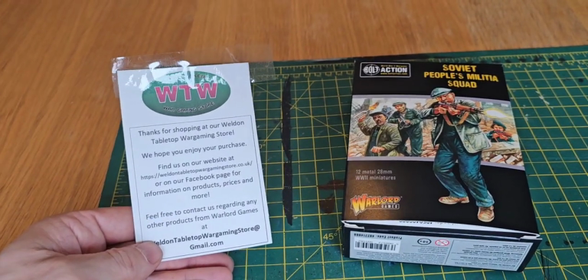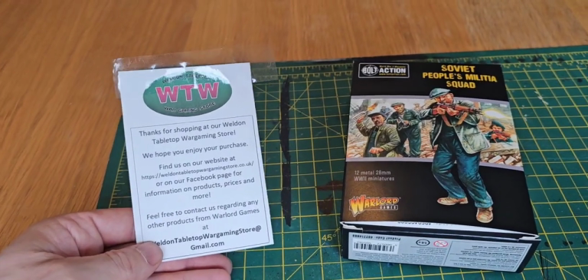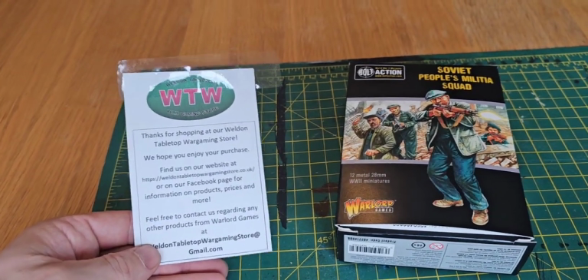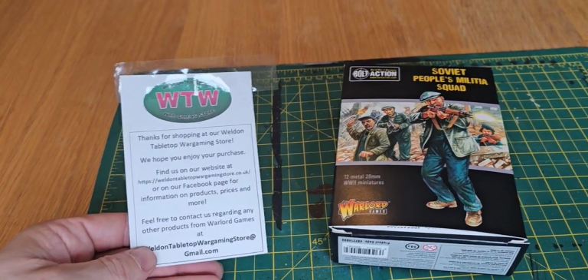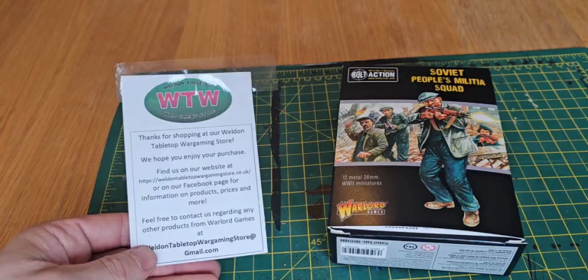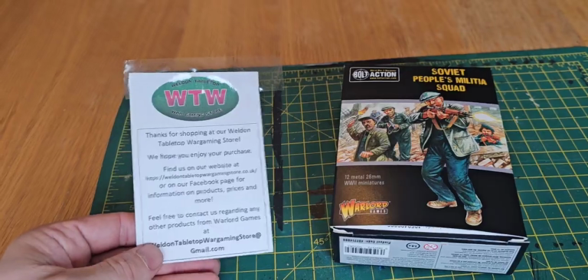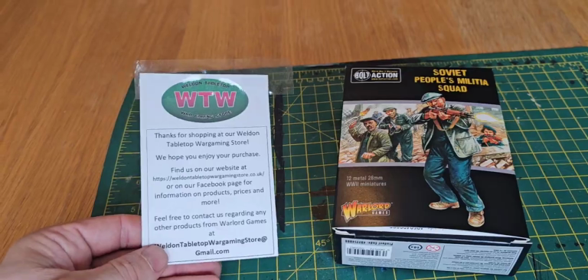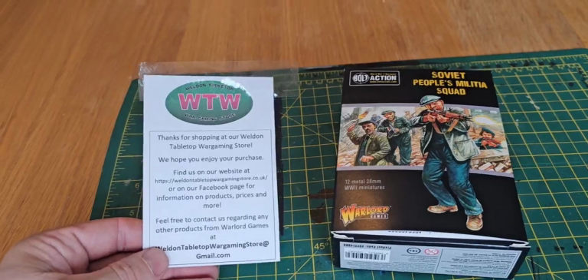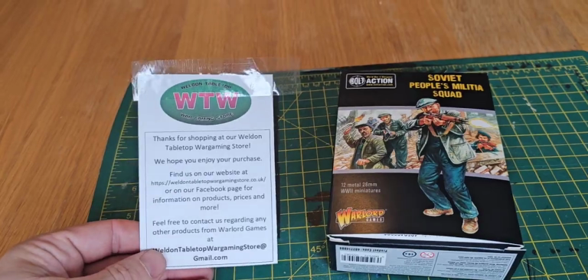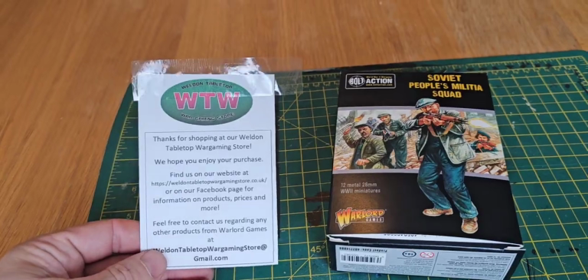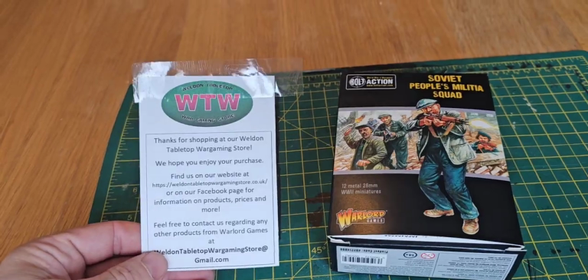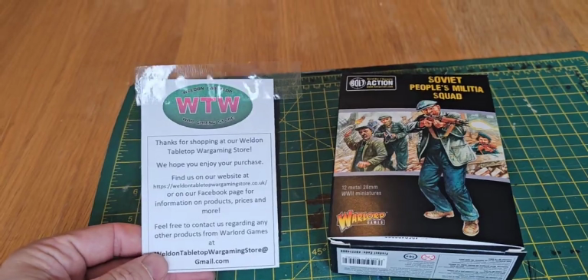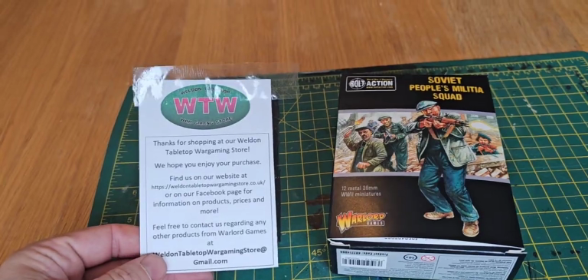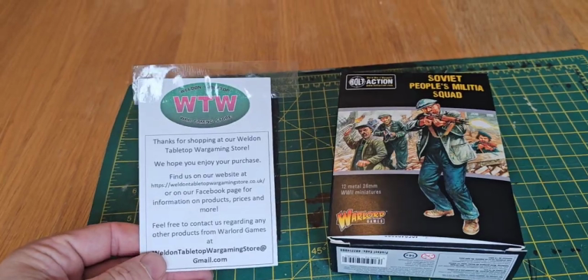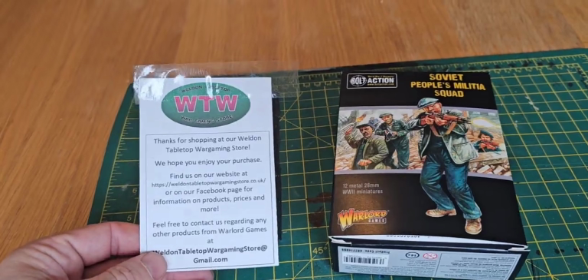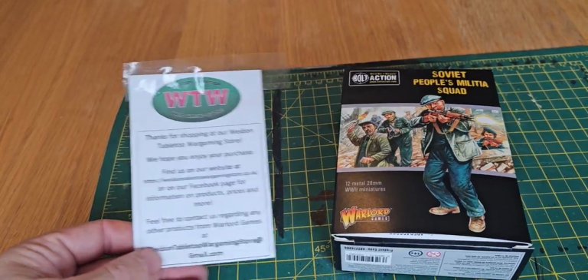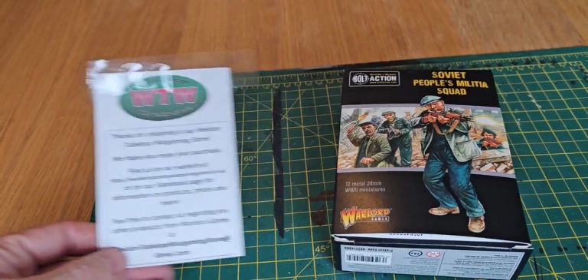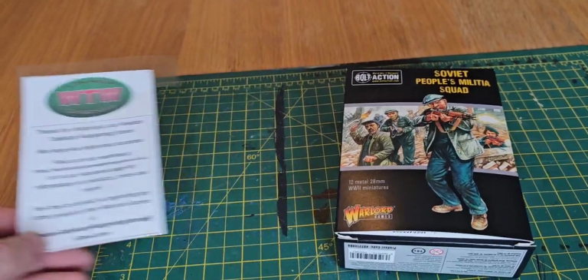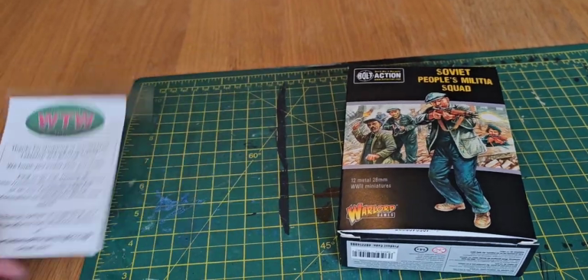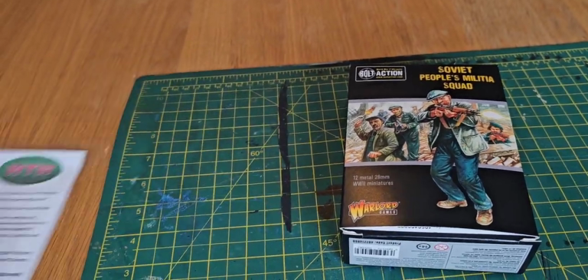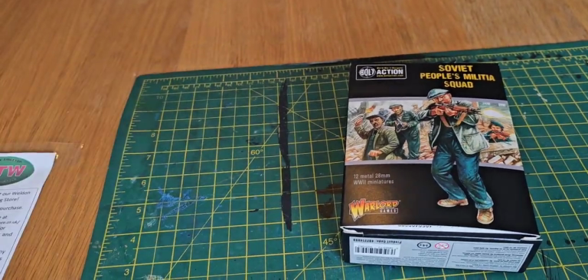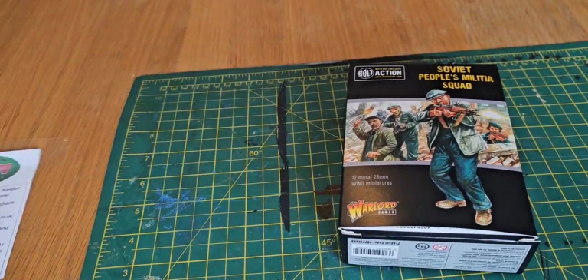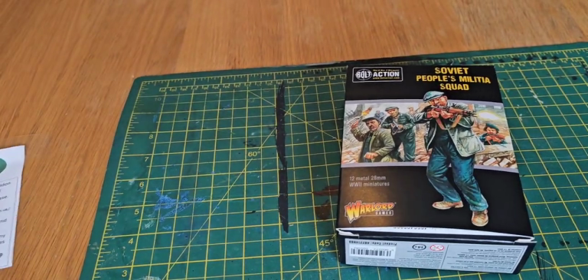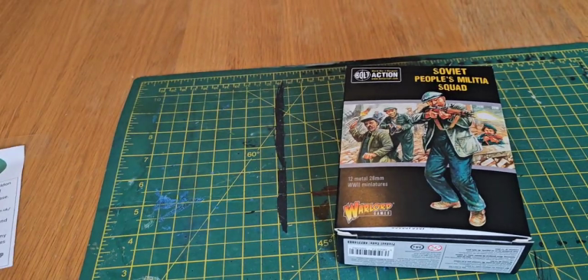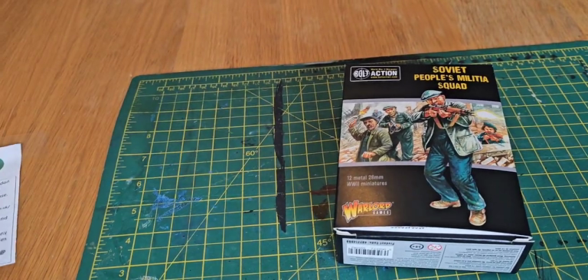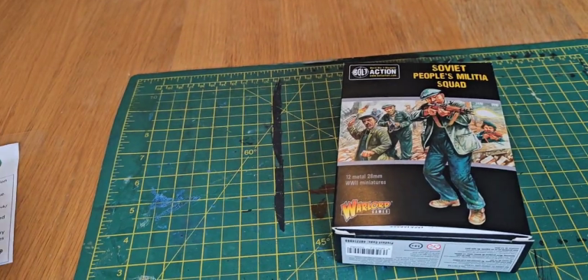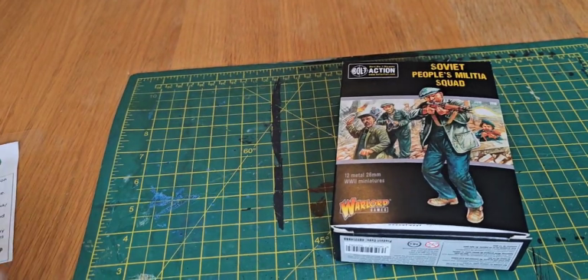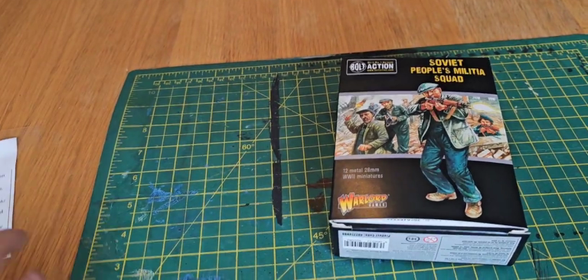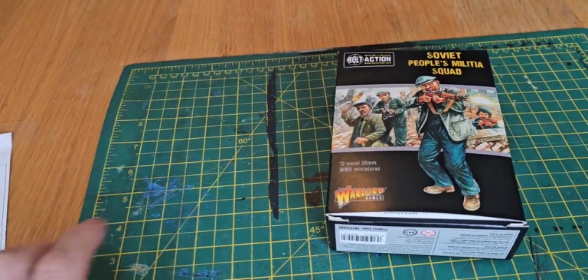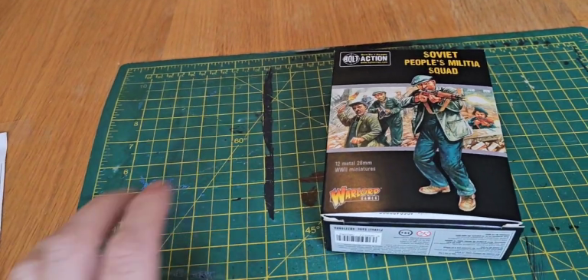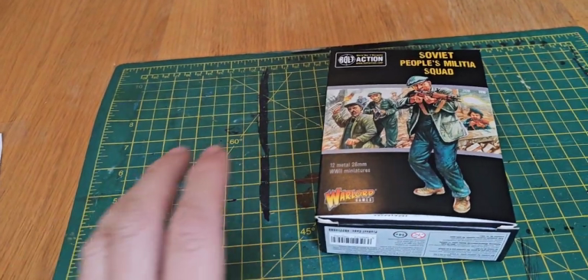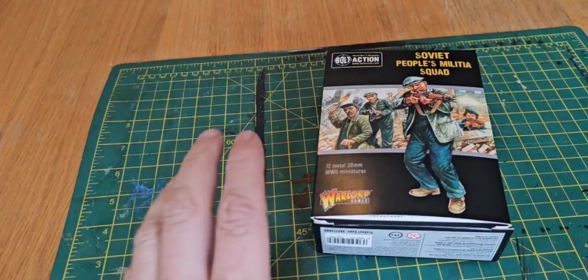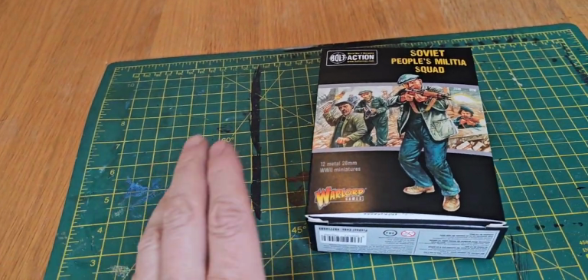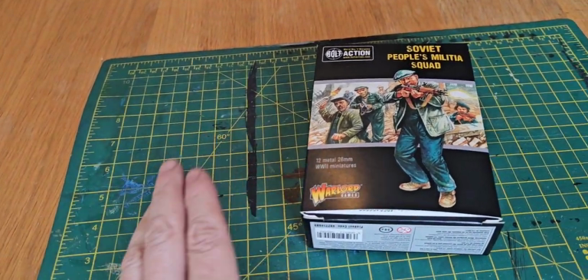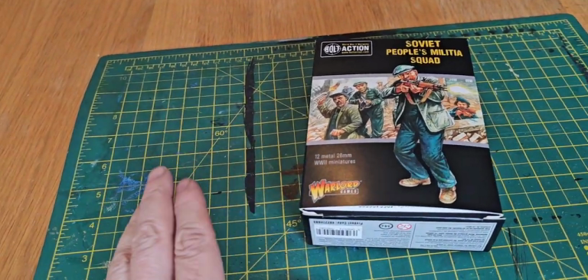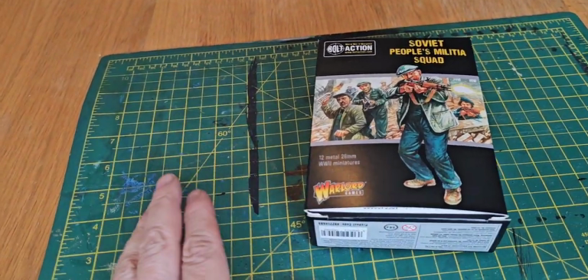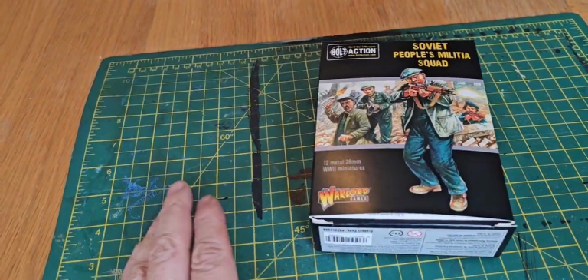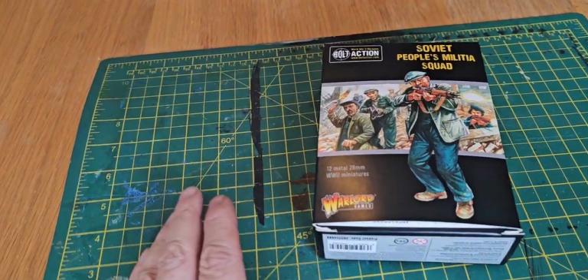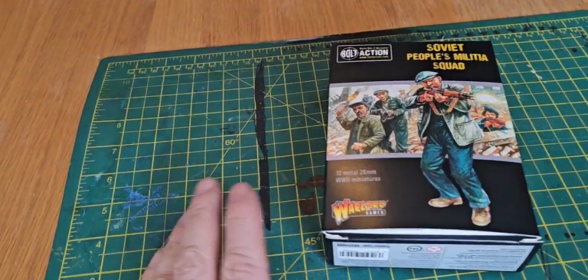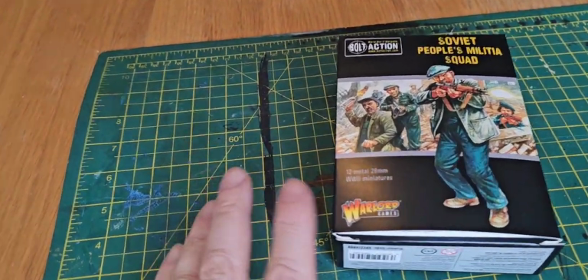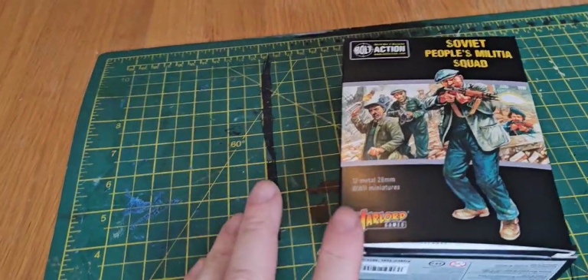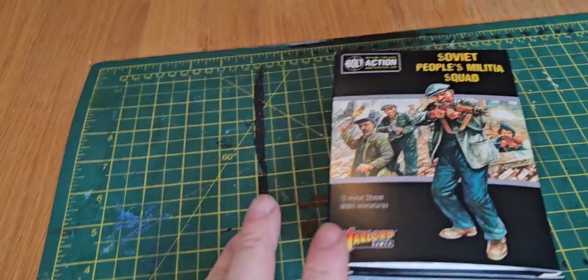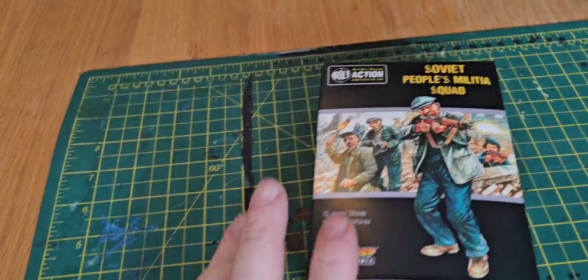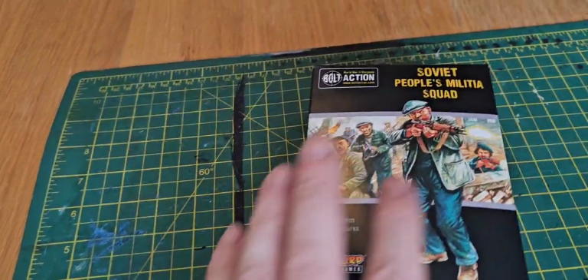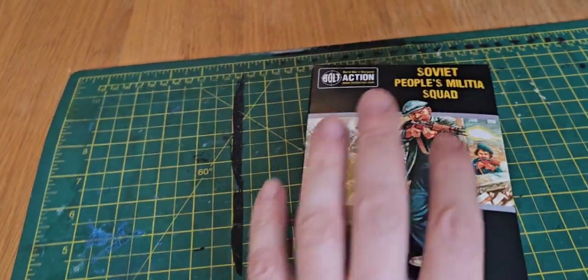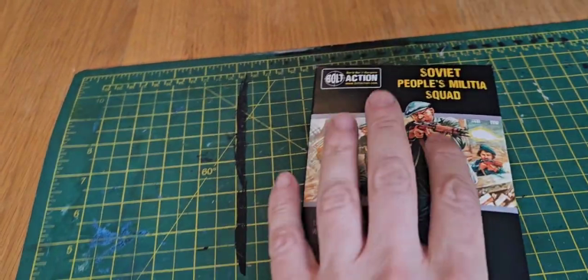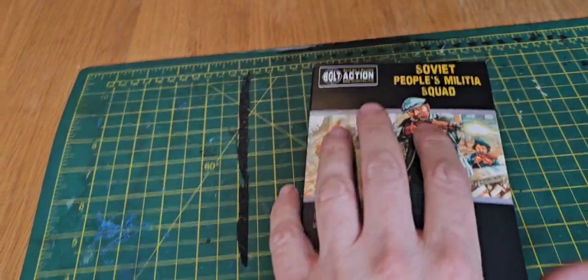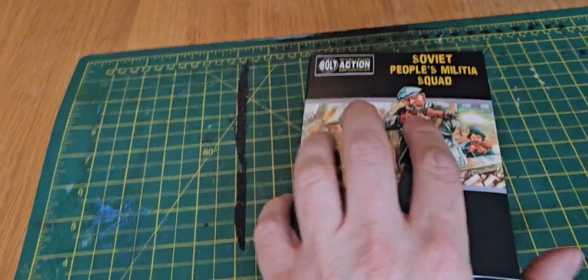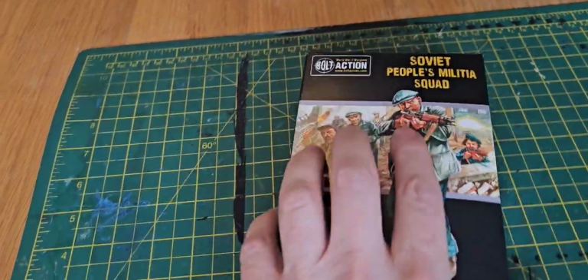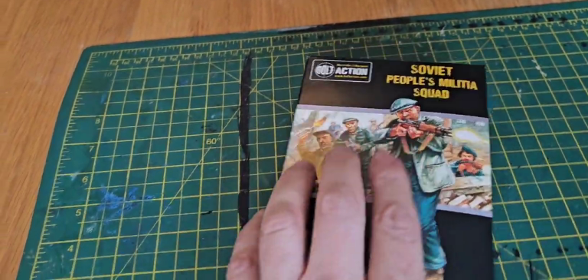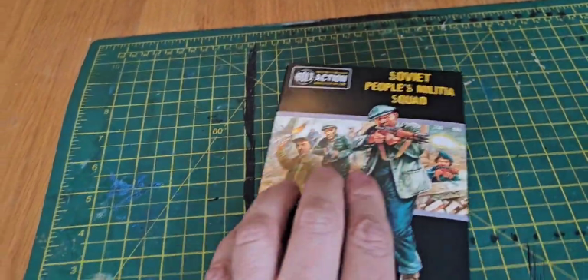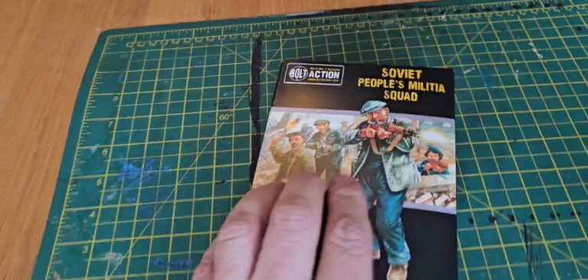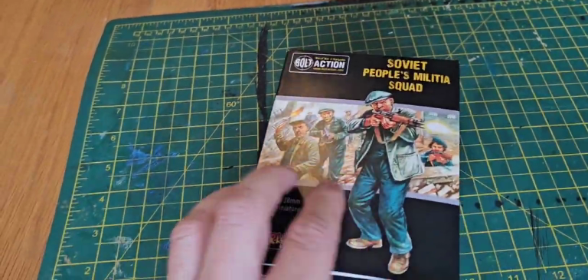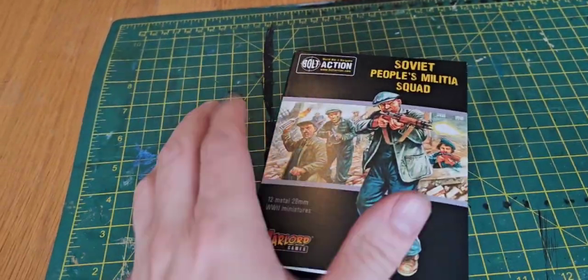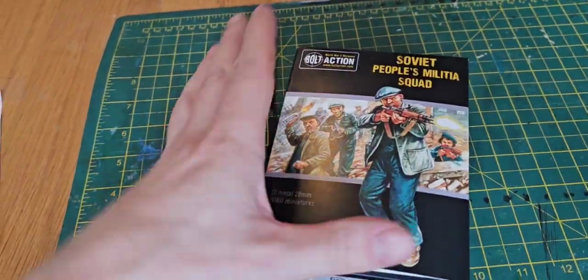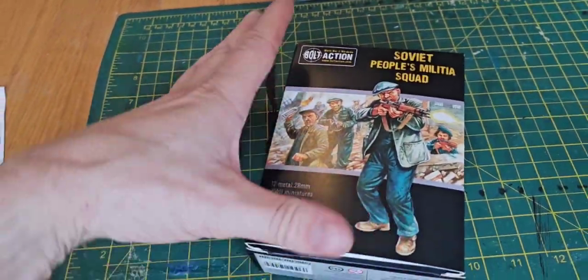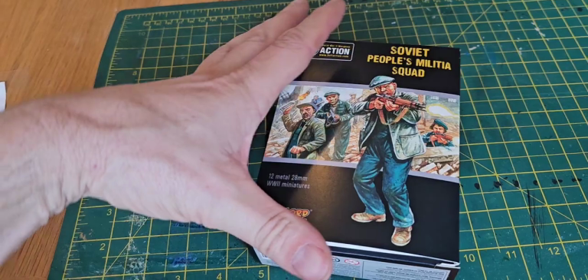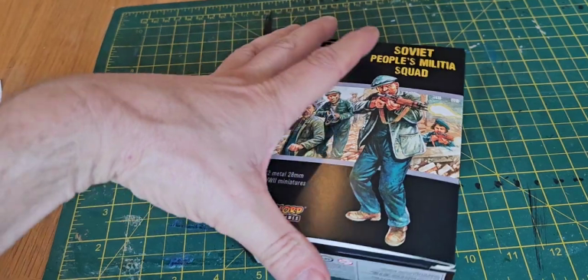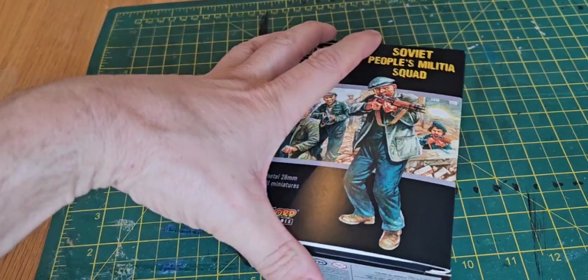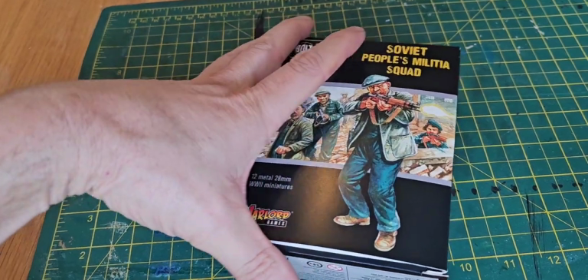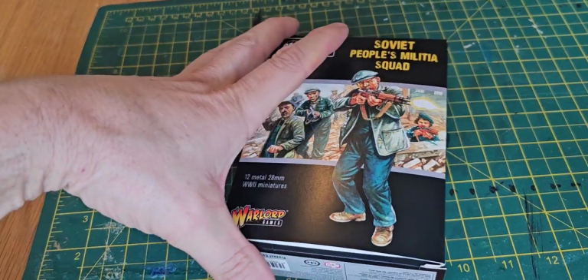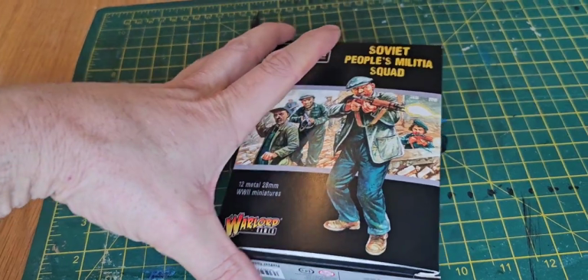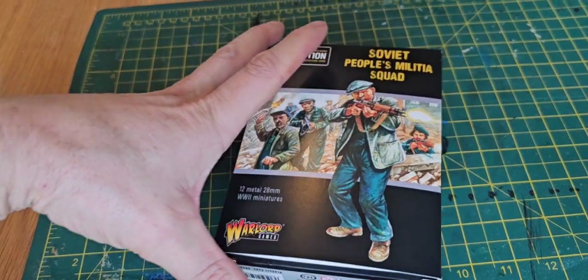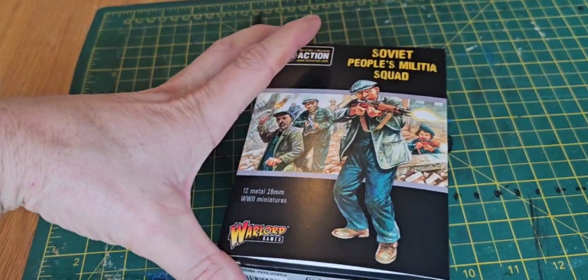£20 bargain — came very quickly, expertly packaged, no damage. So without further ado, let's get in.